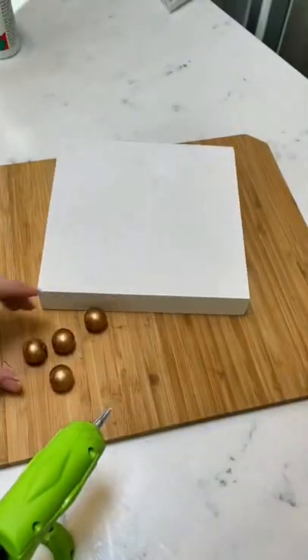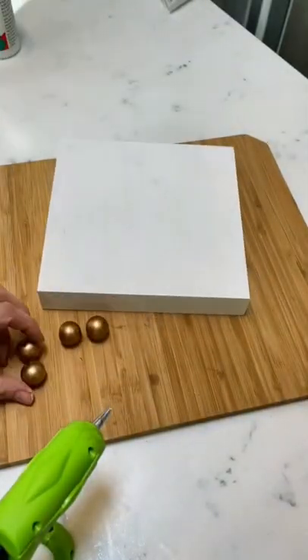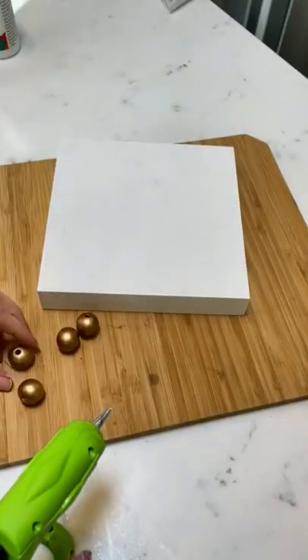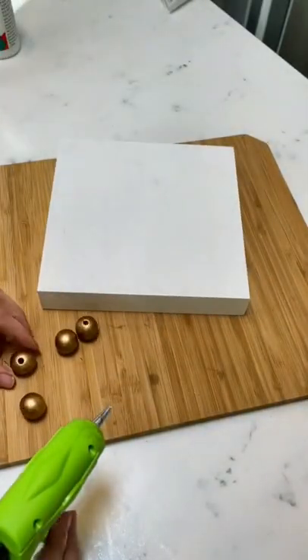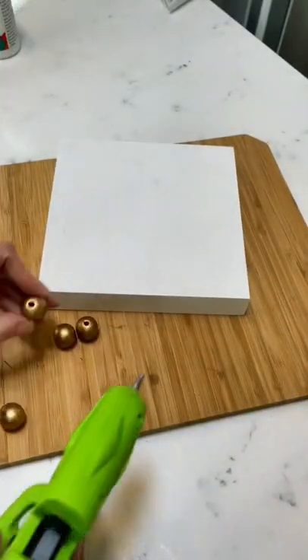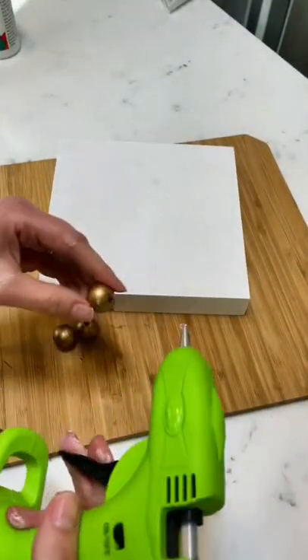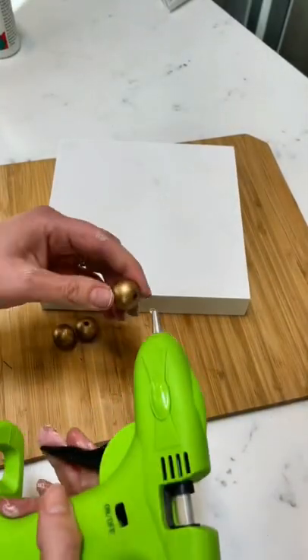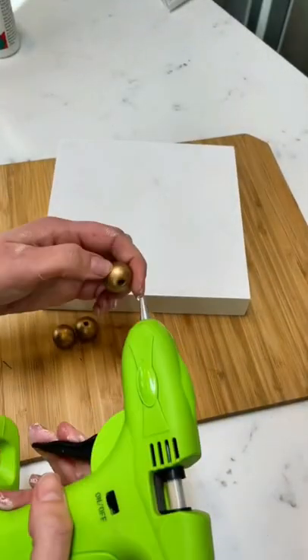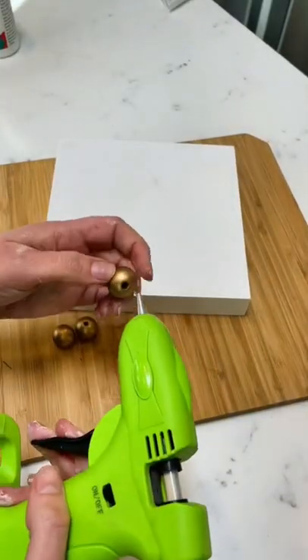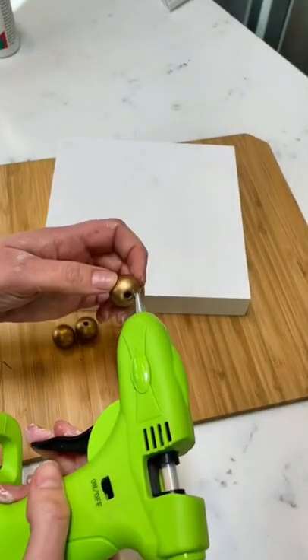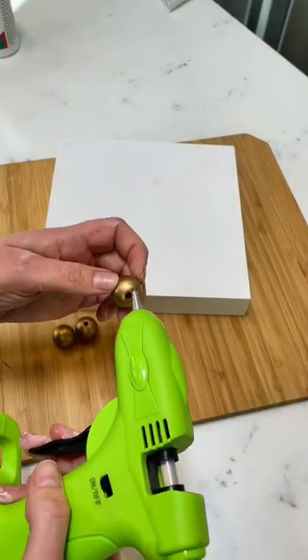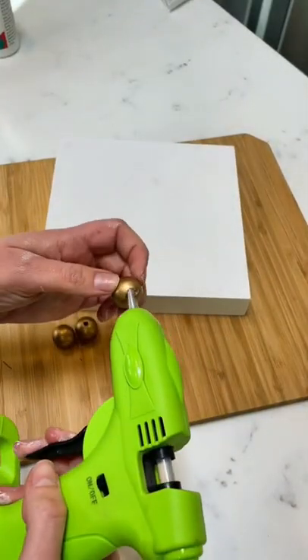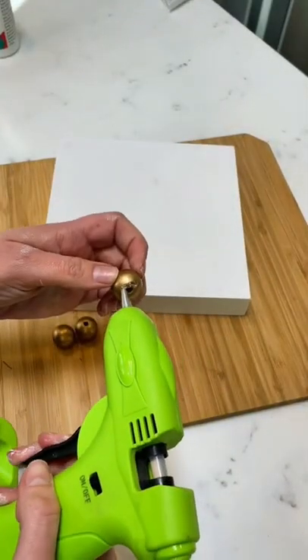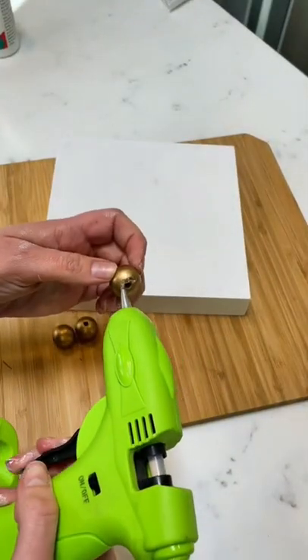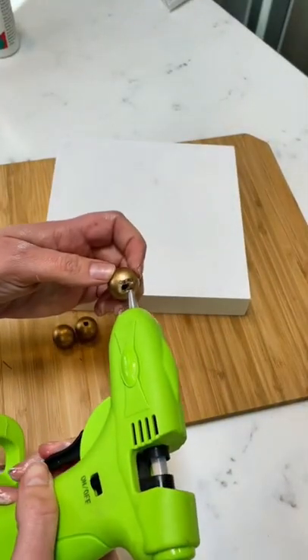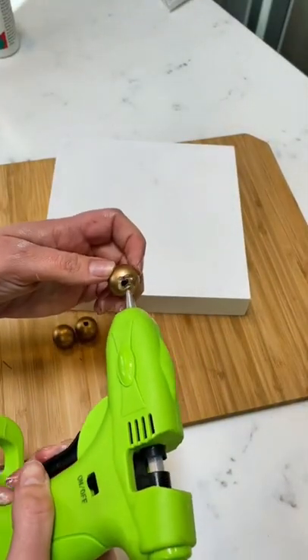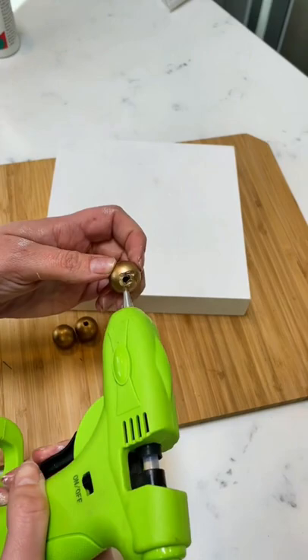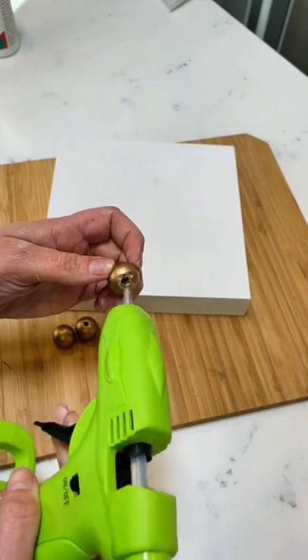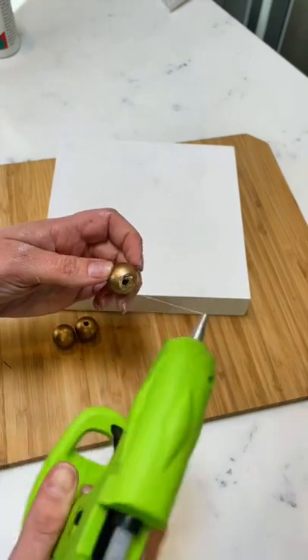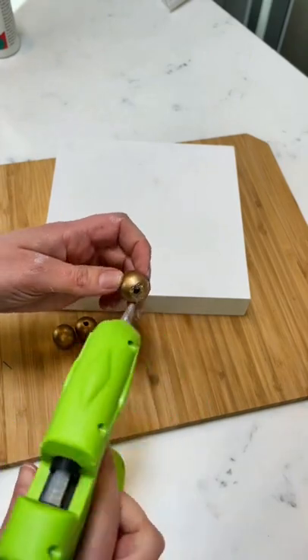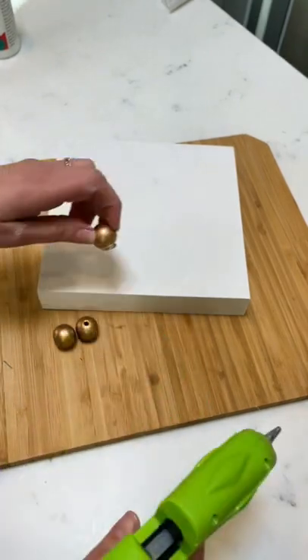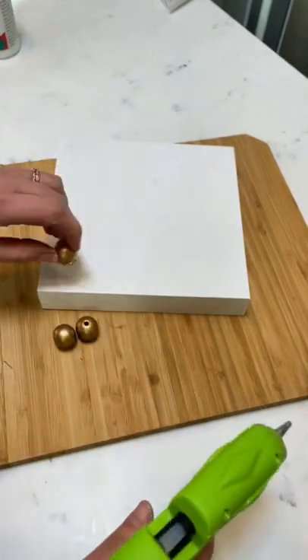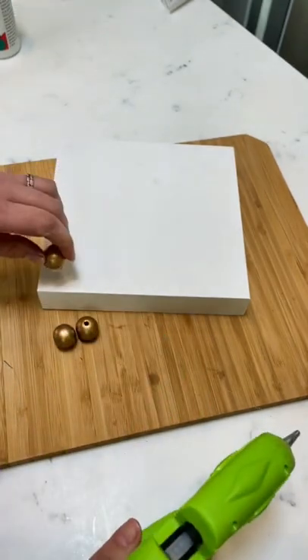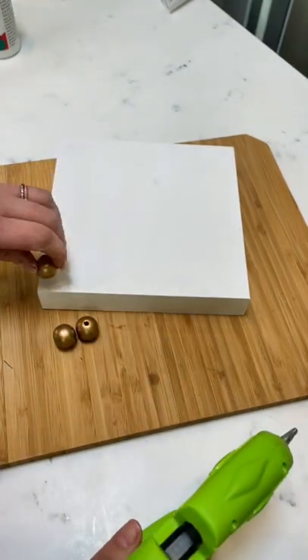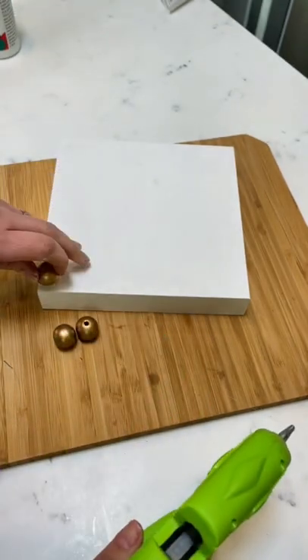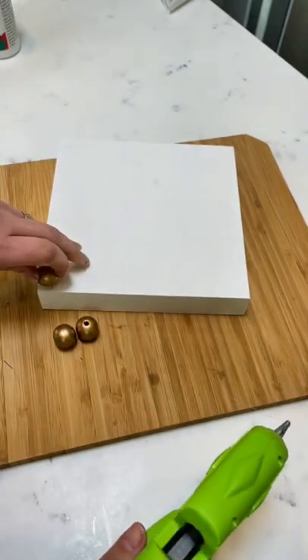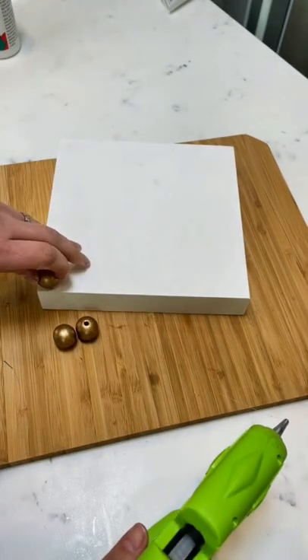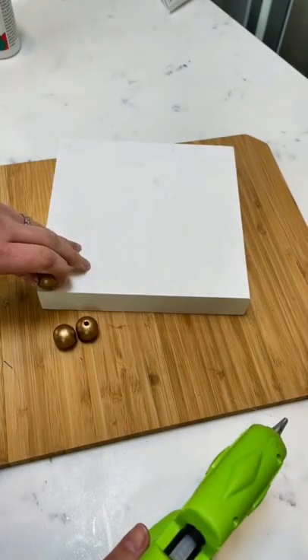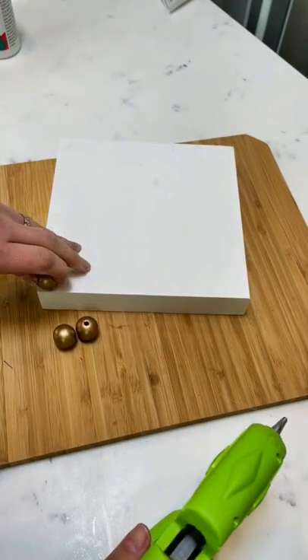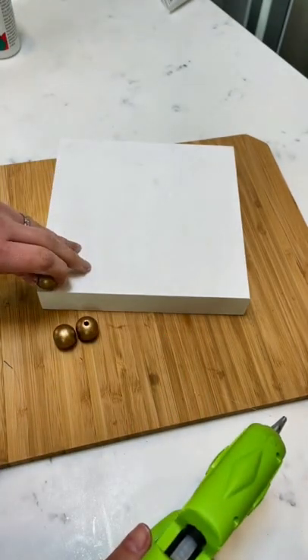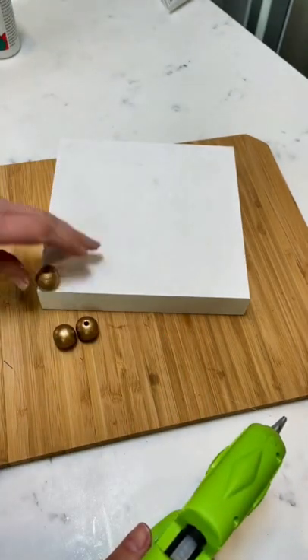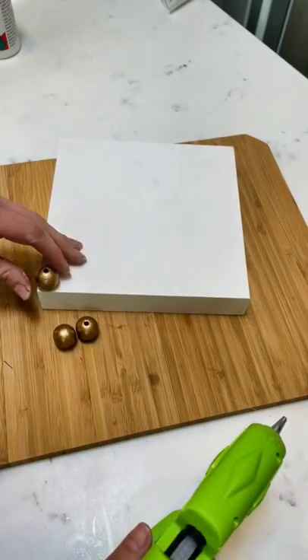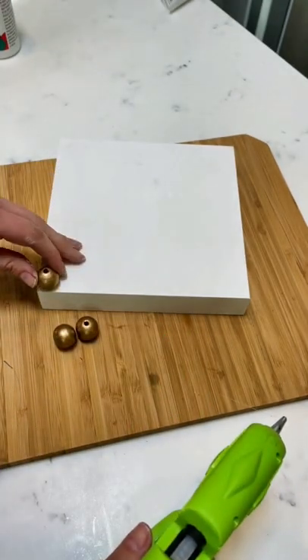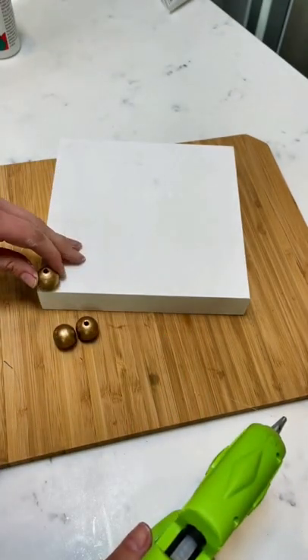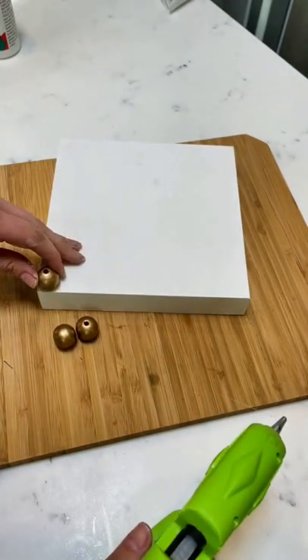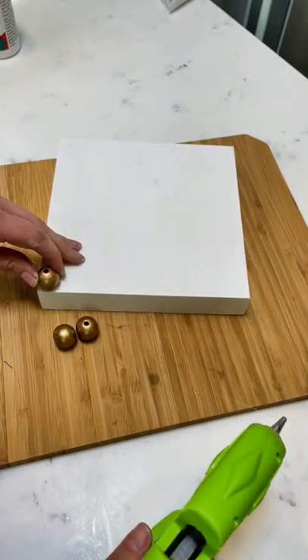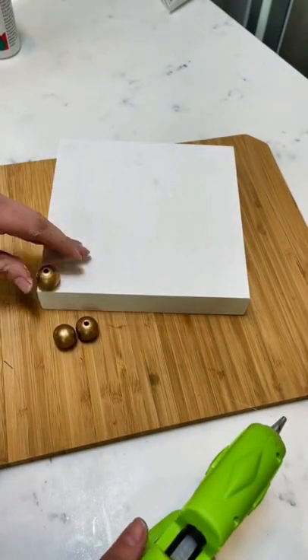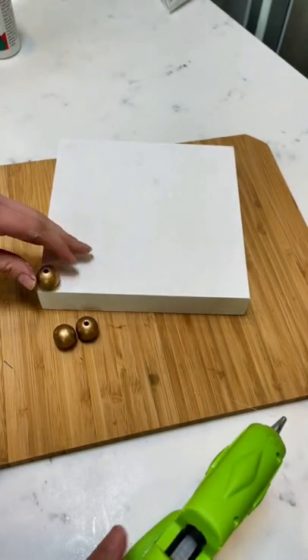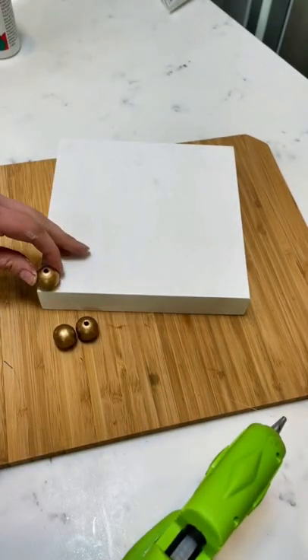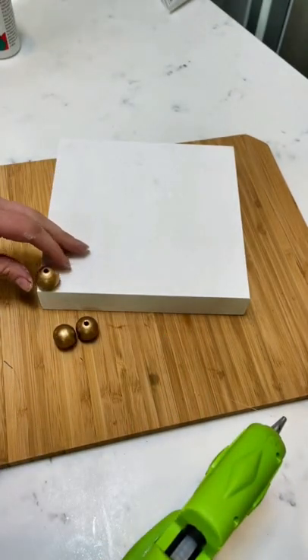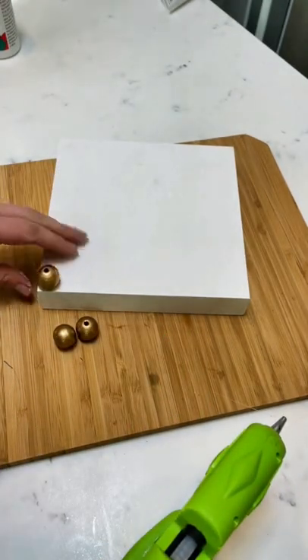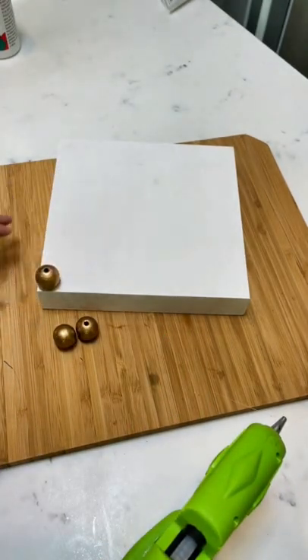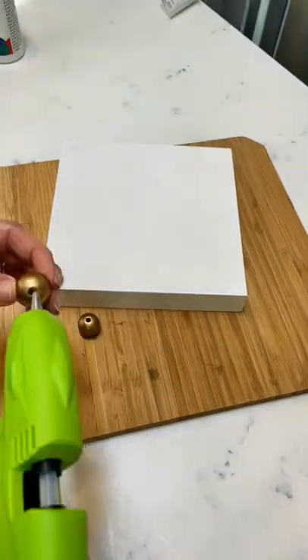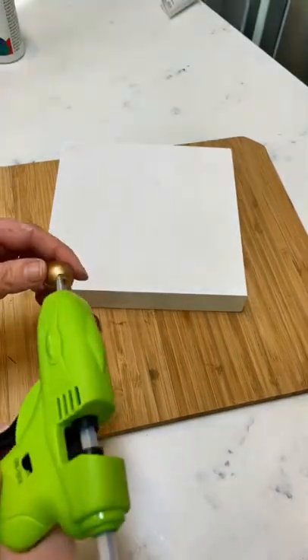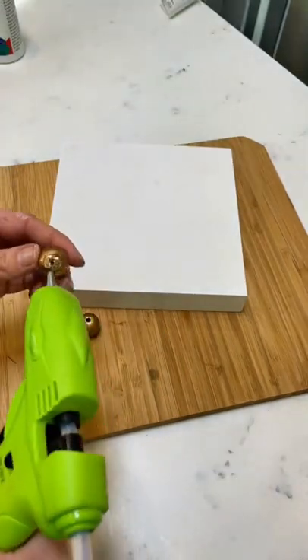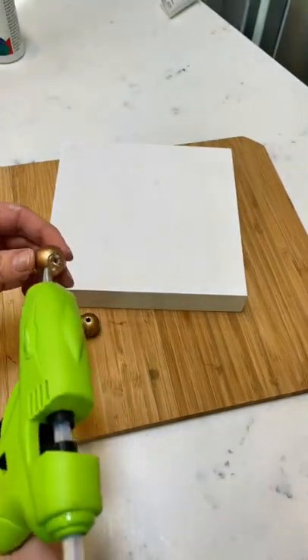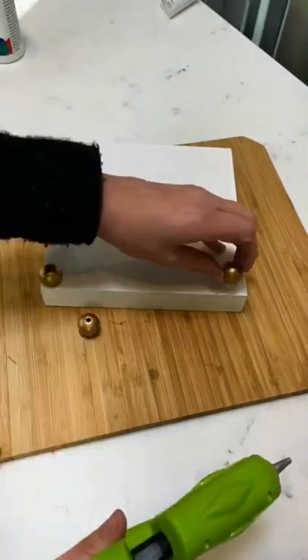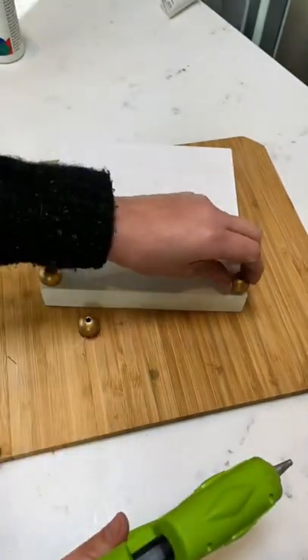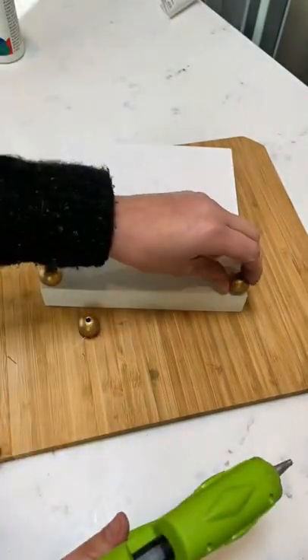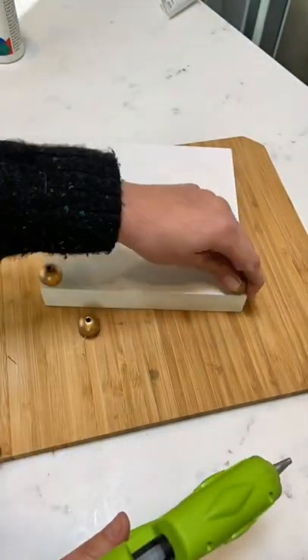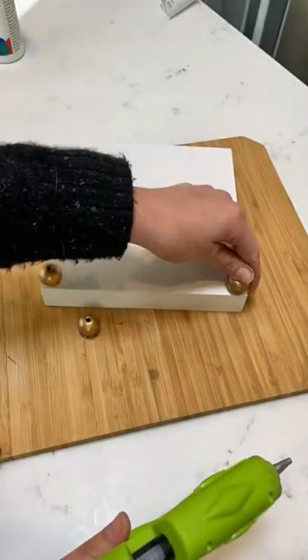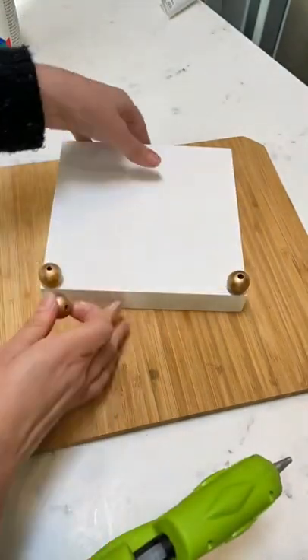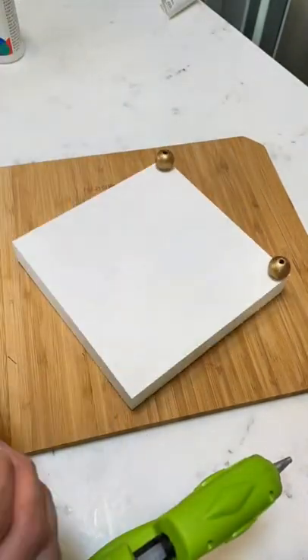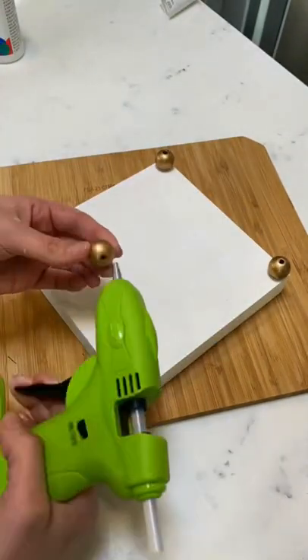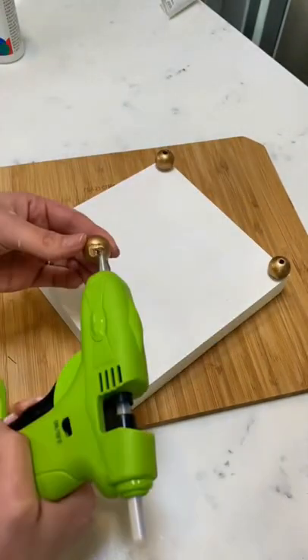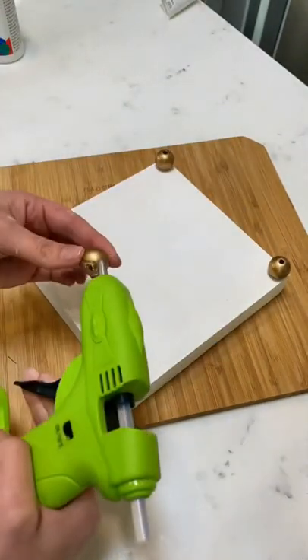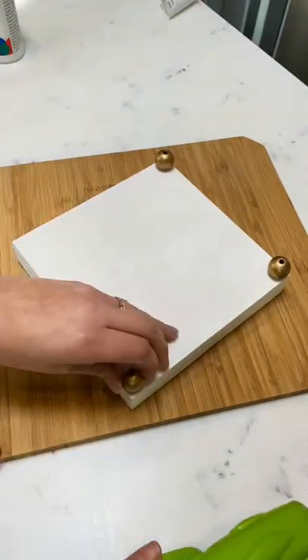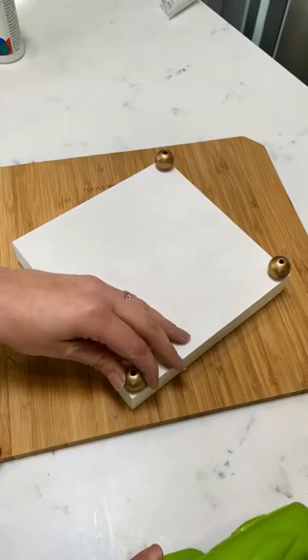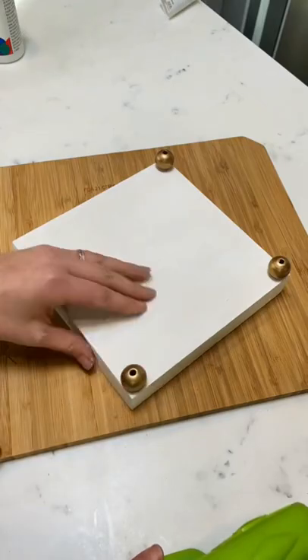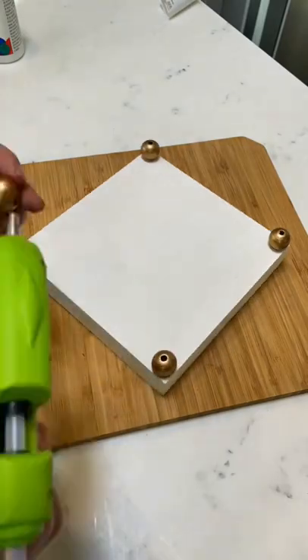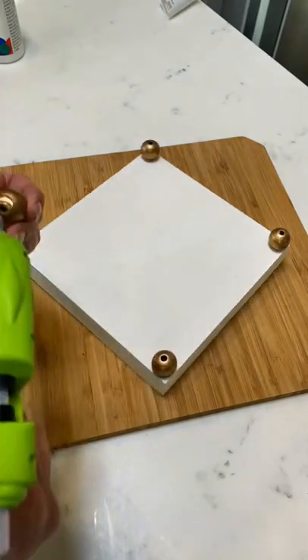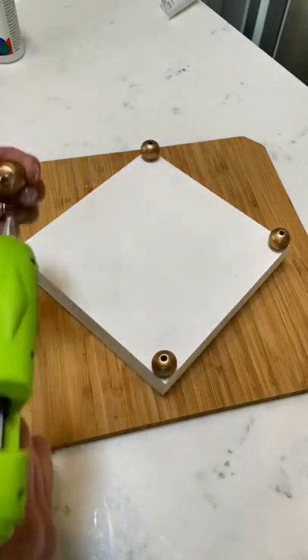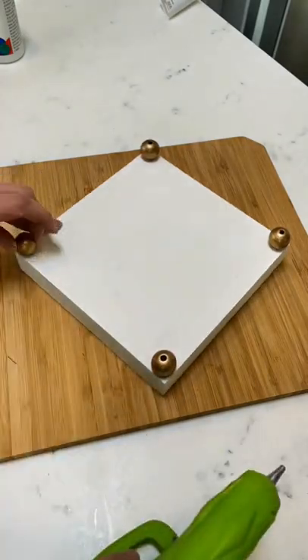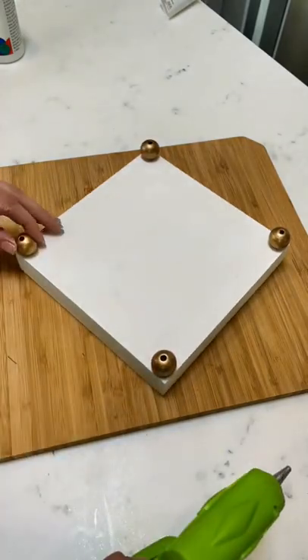Finally, flip your tray over and we are going to glue wooden beads on the bottom as little feet.